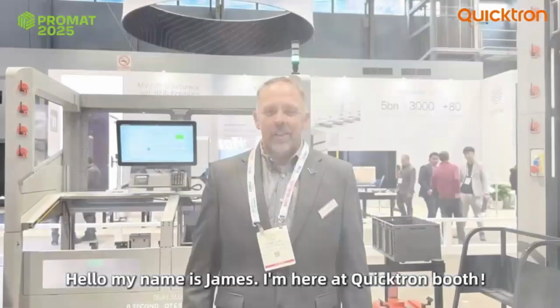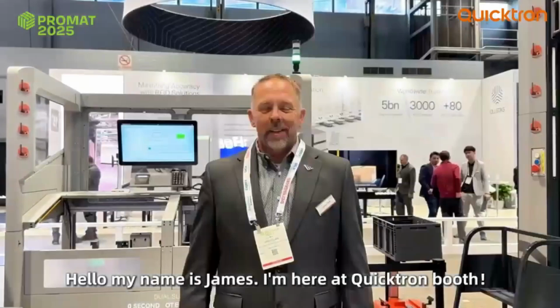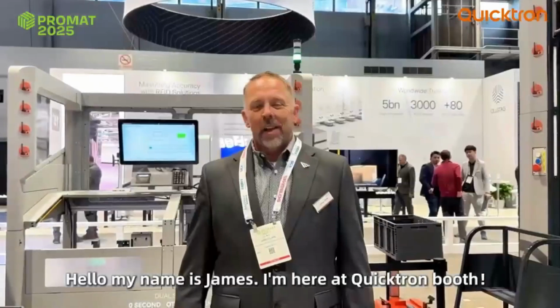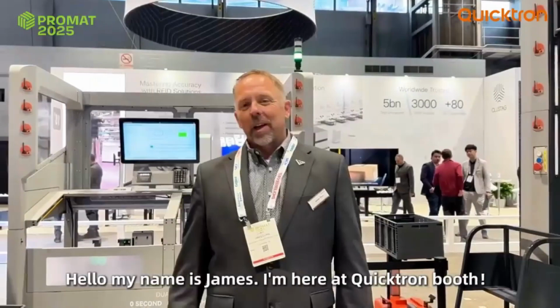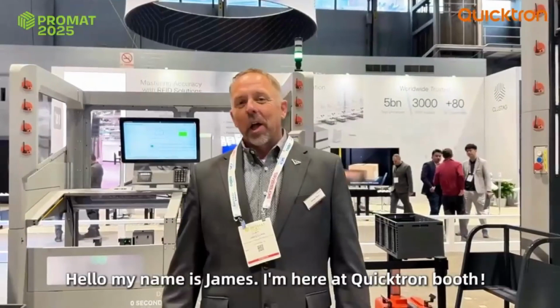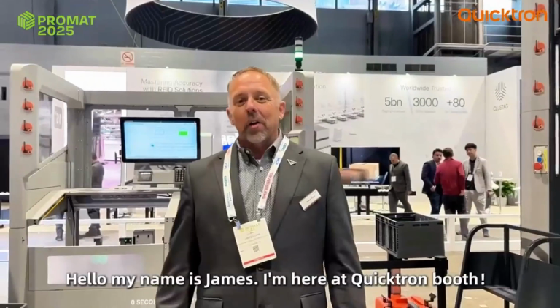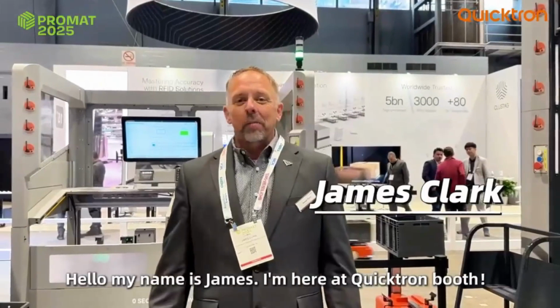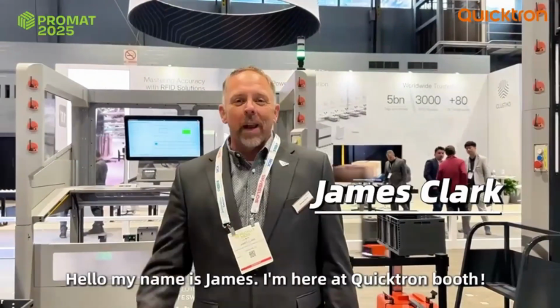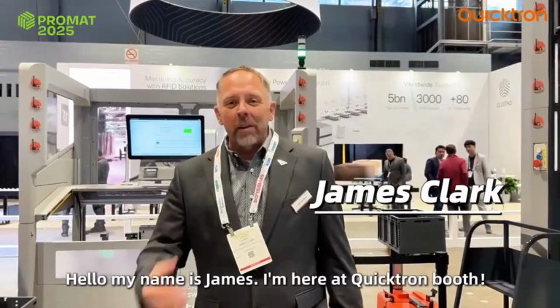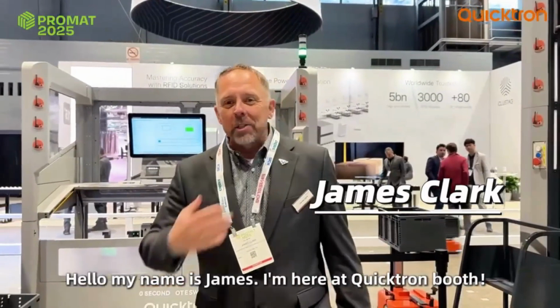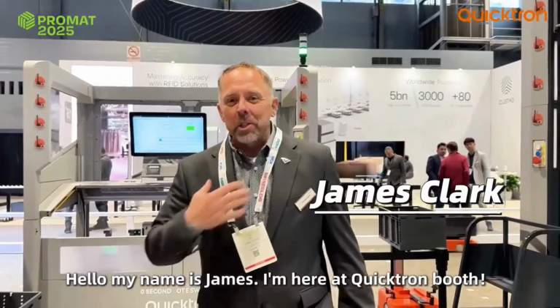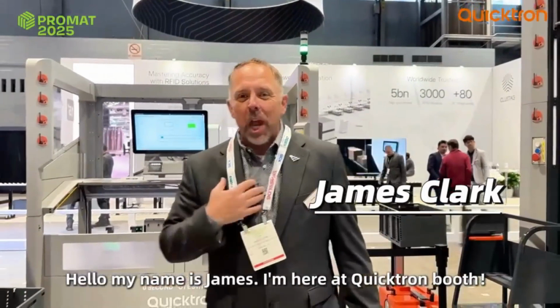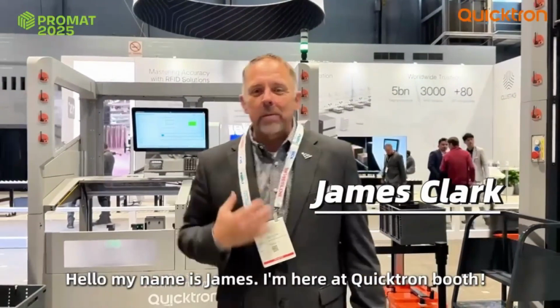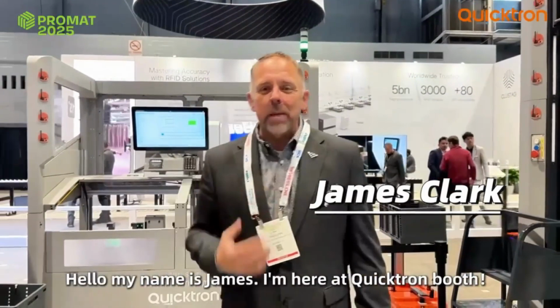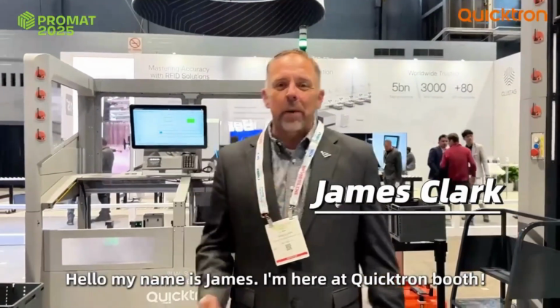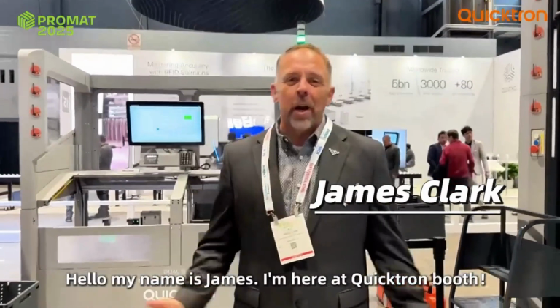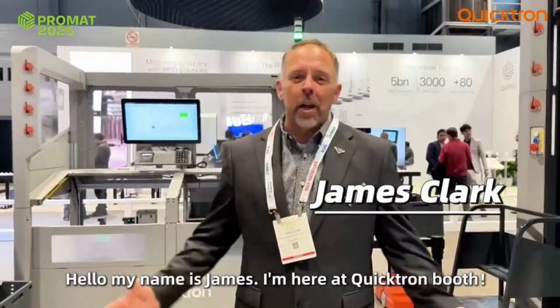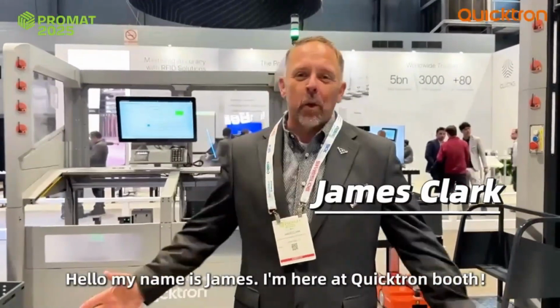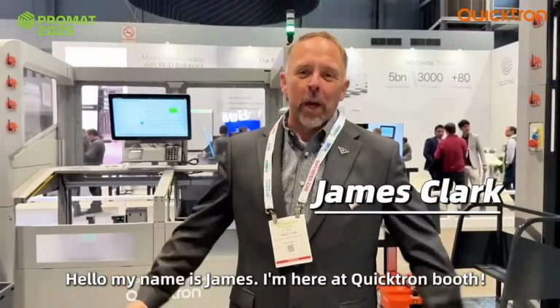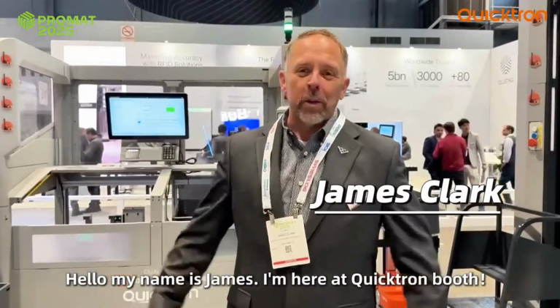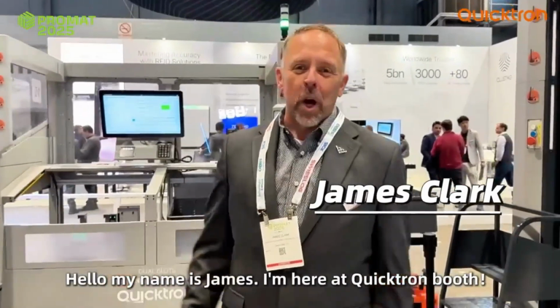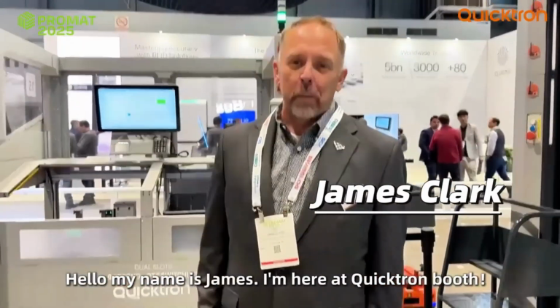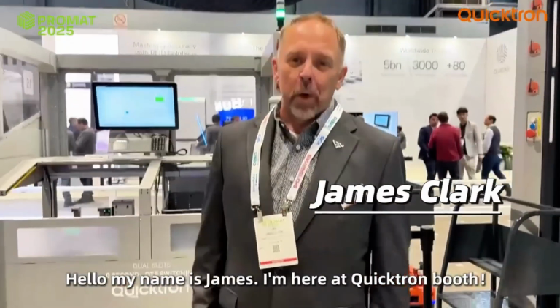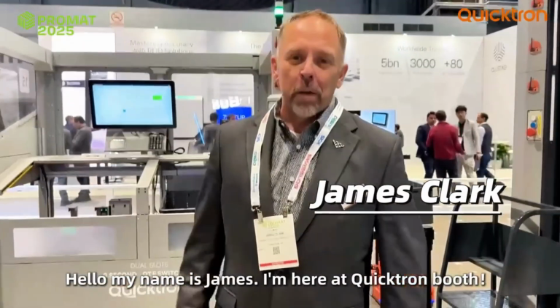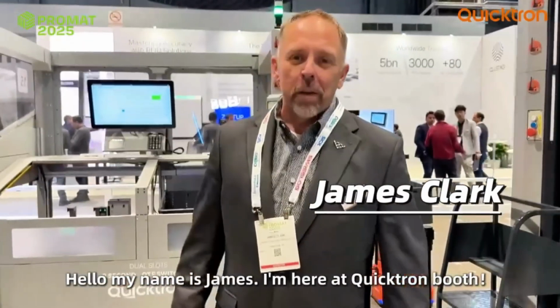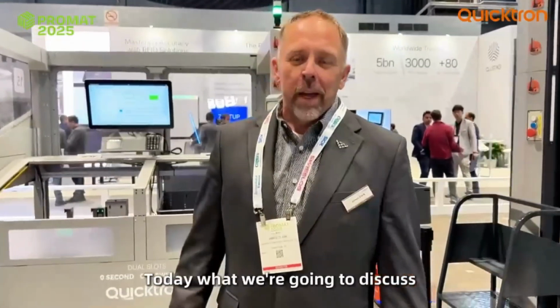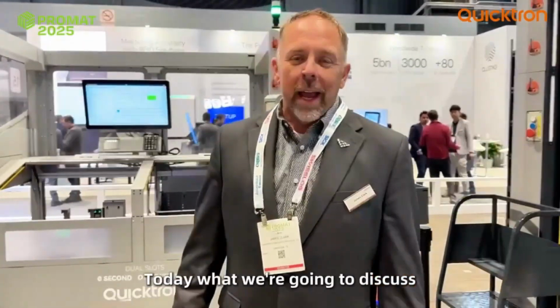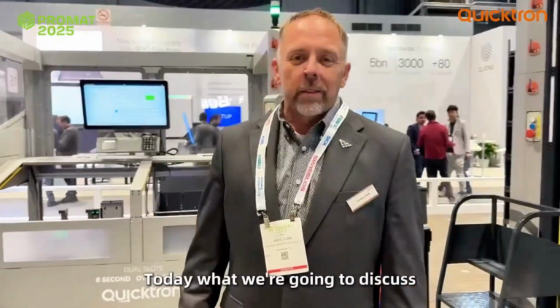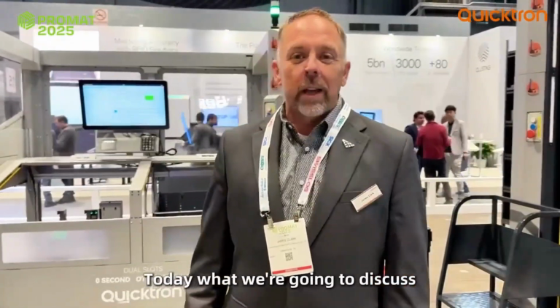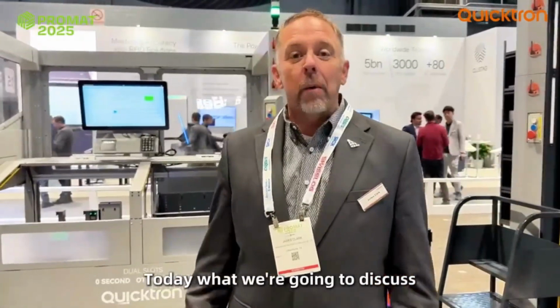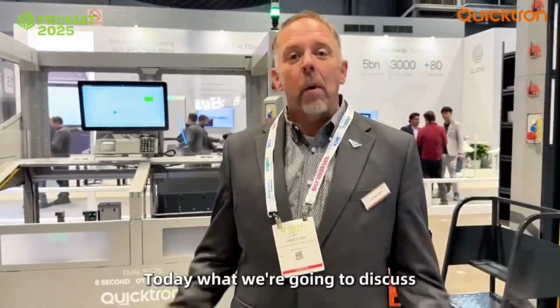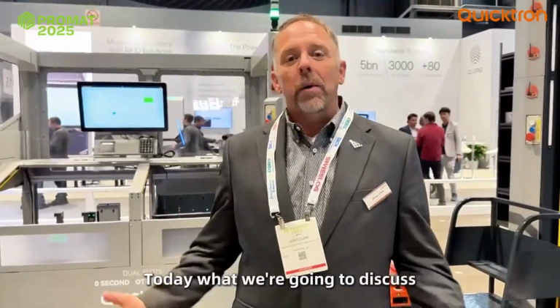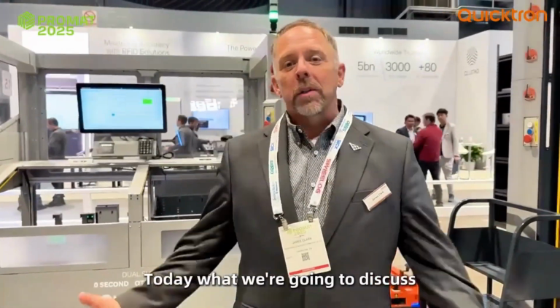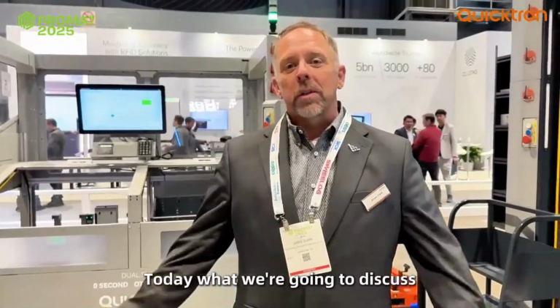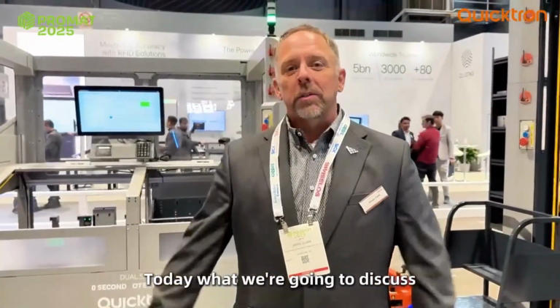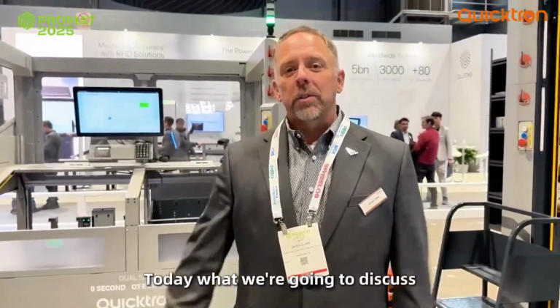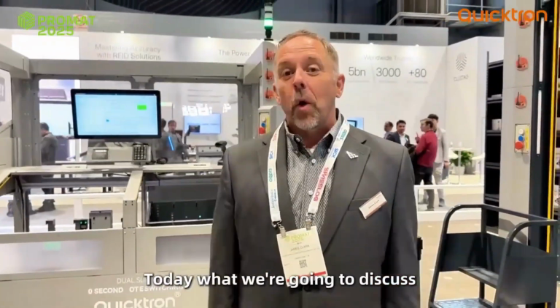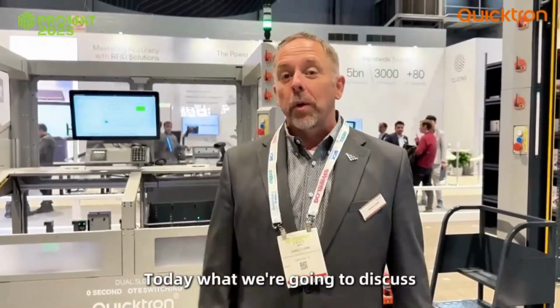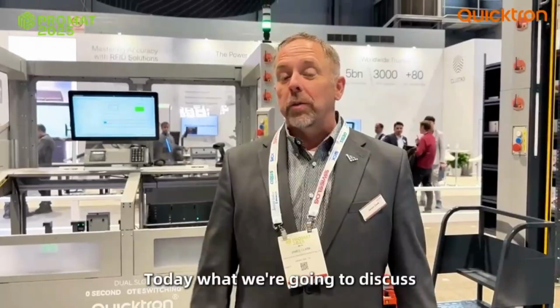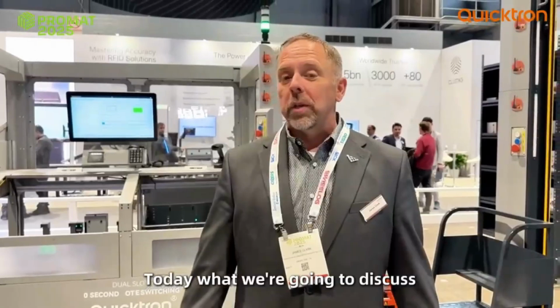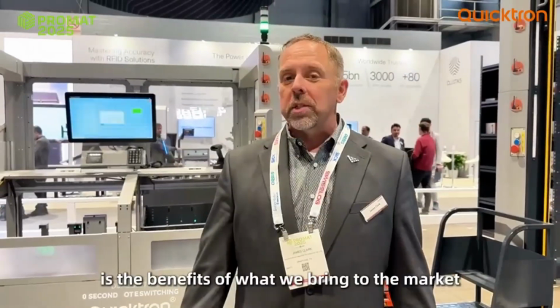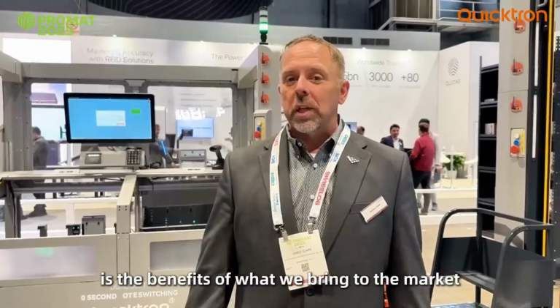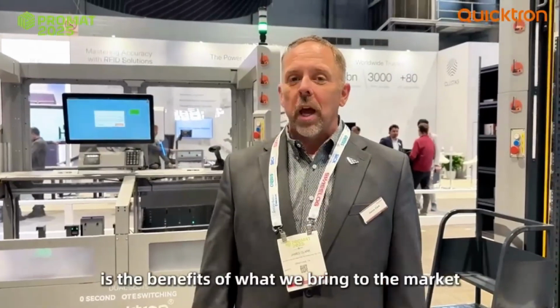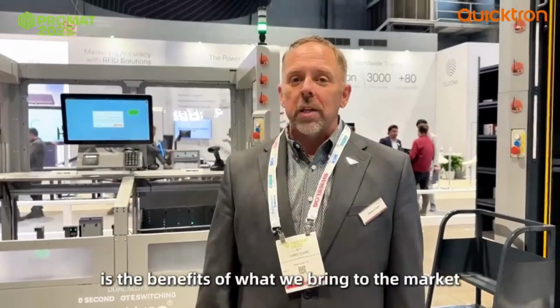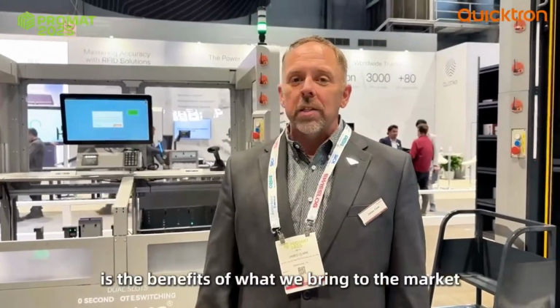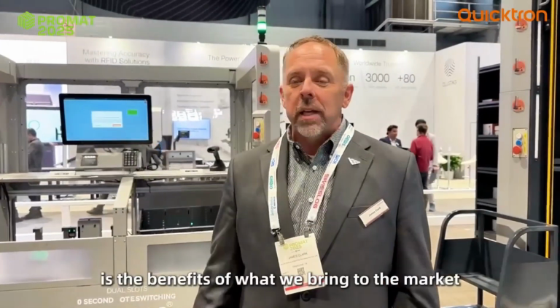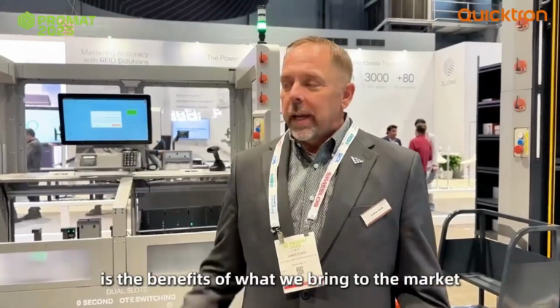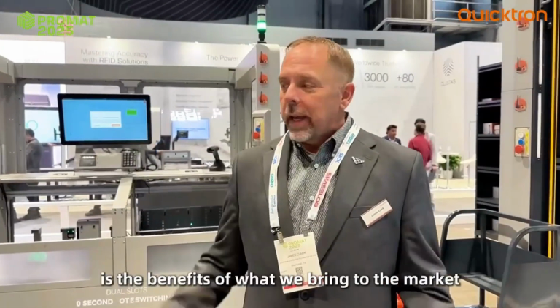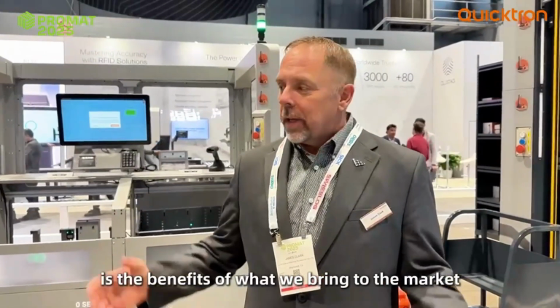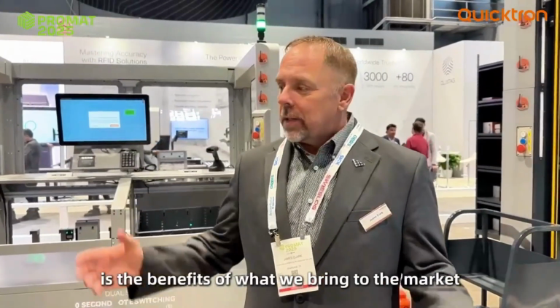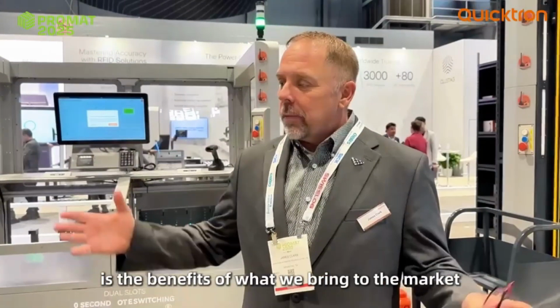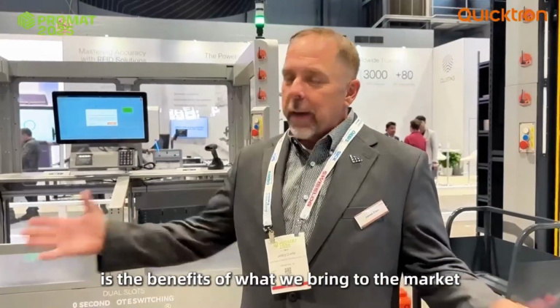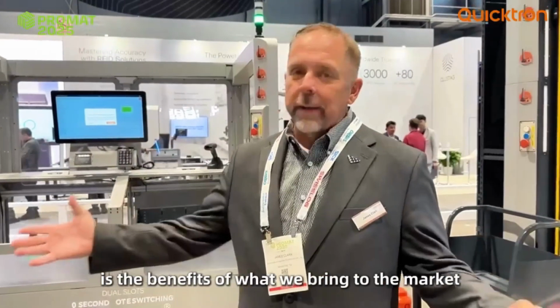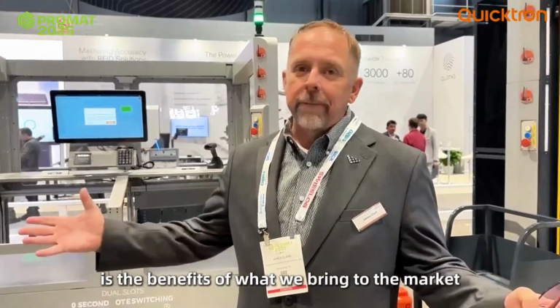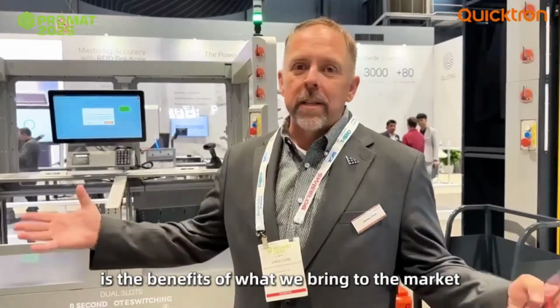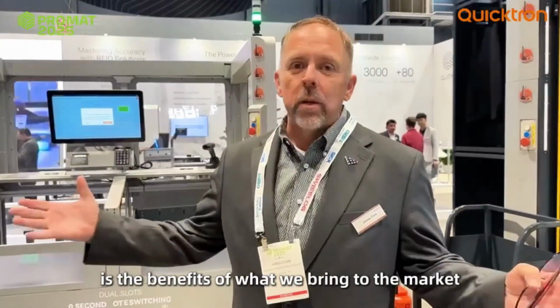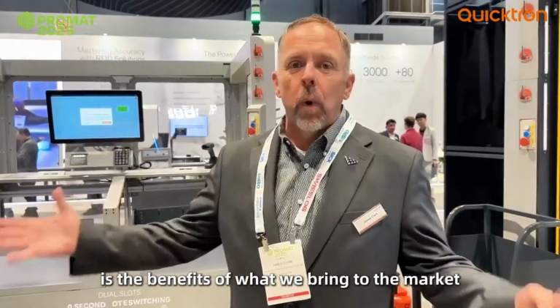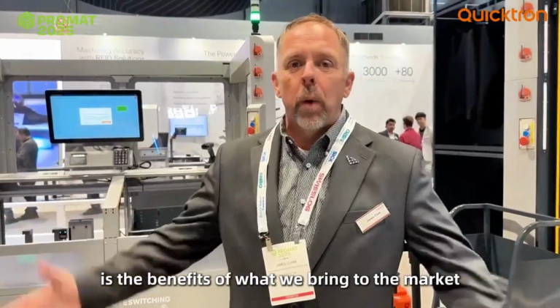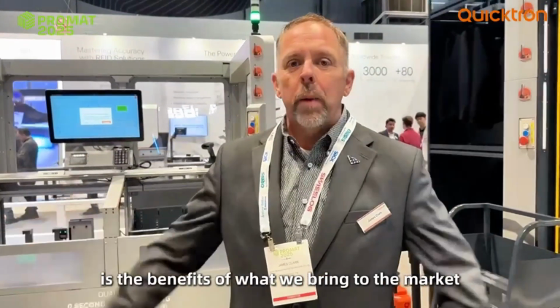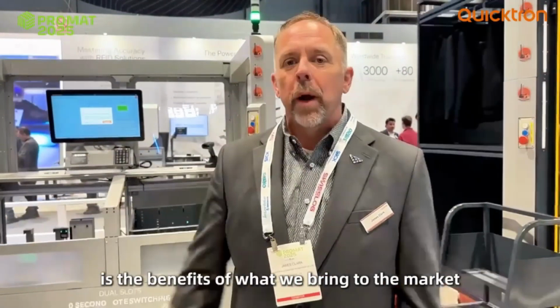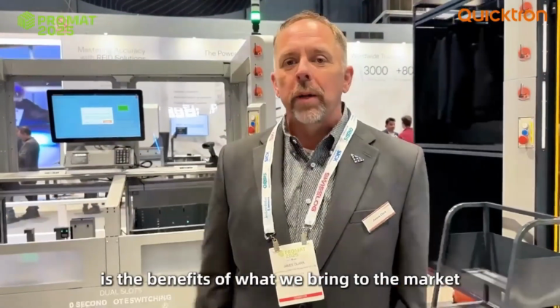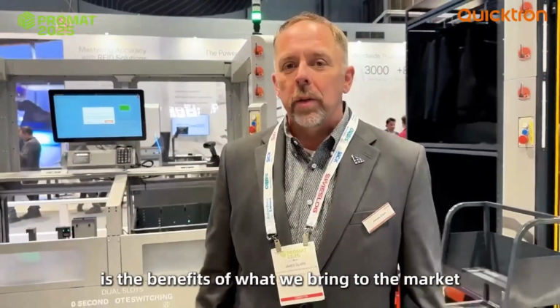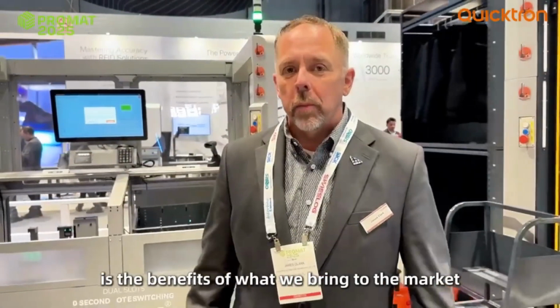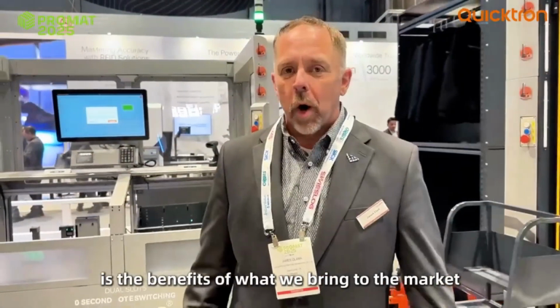Hello, my name is James. I'm here at the QuikTron booth. Today what we're going to discuss is the benefits of what we bring to the market.